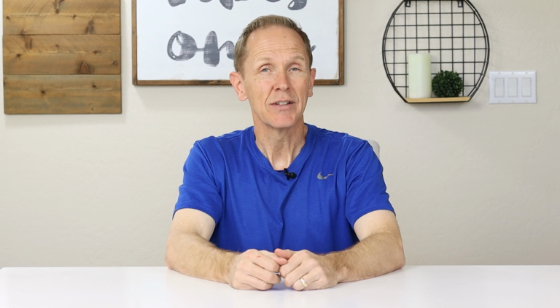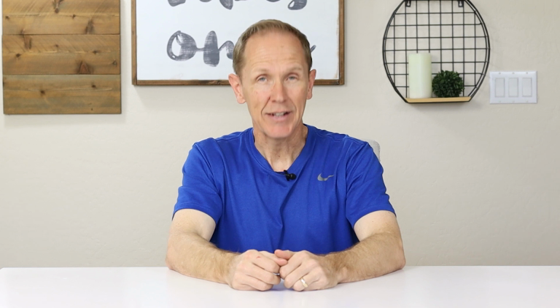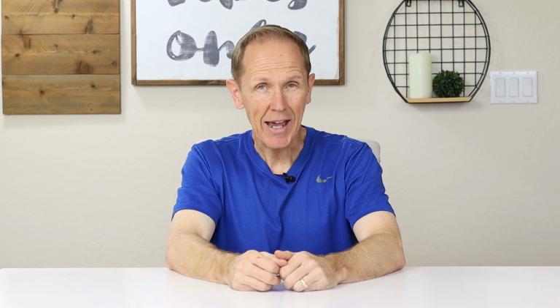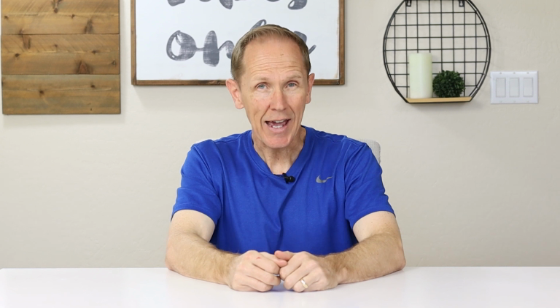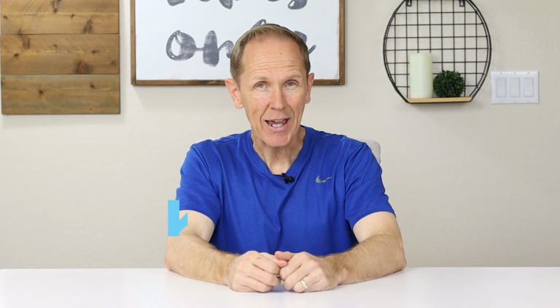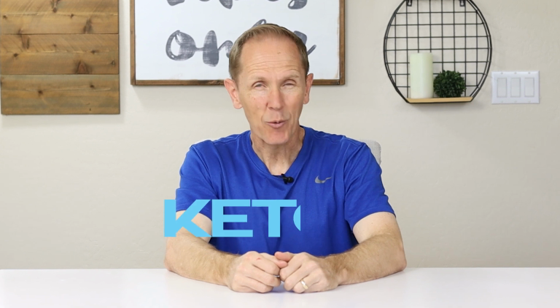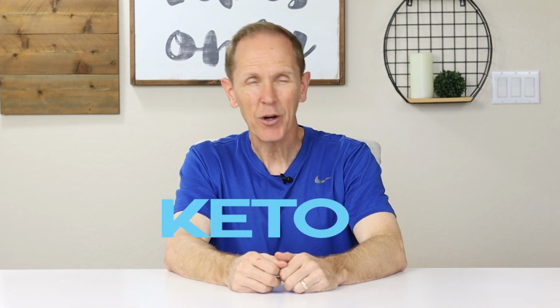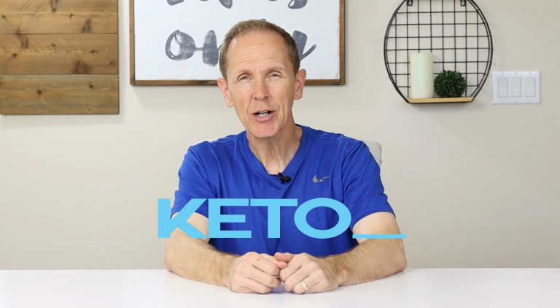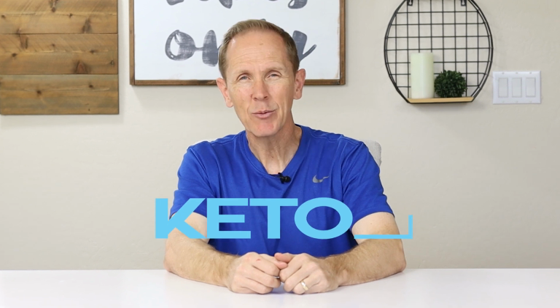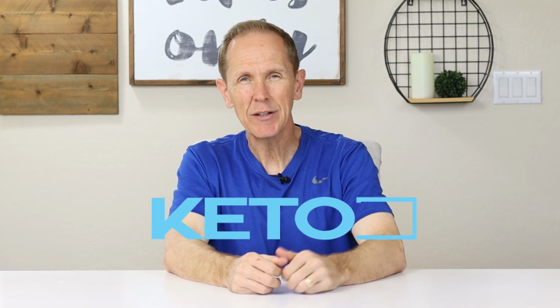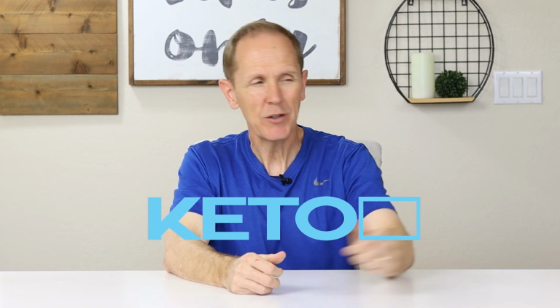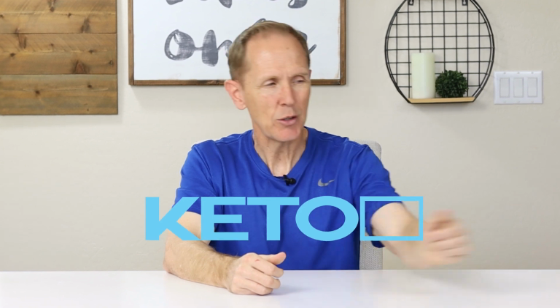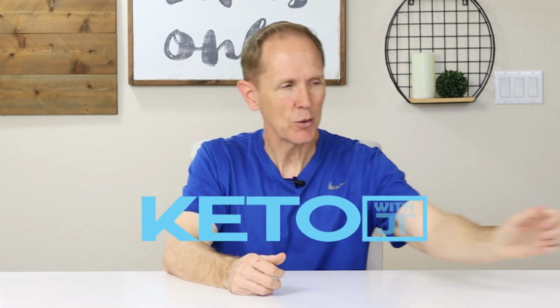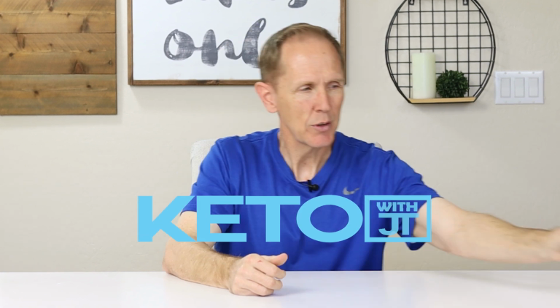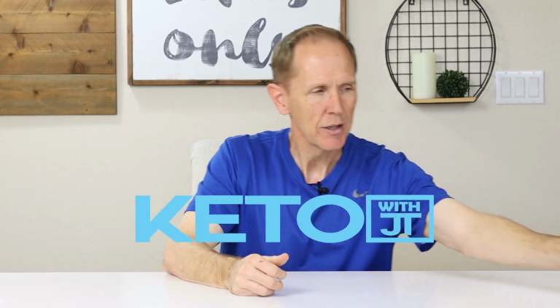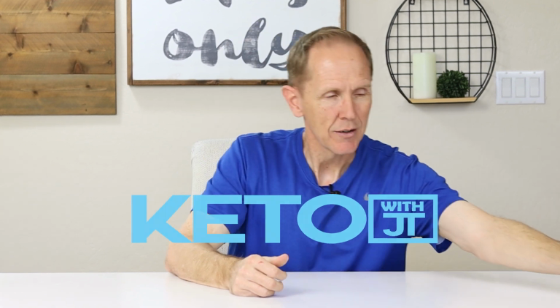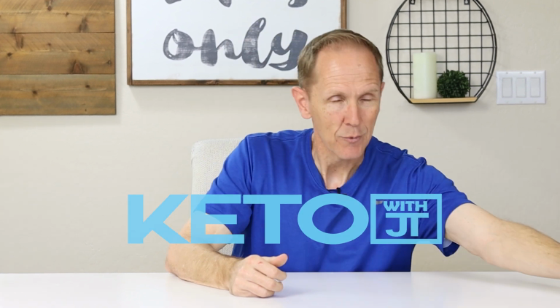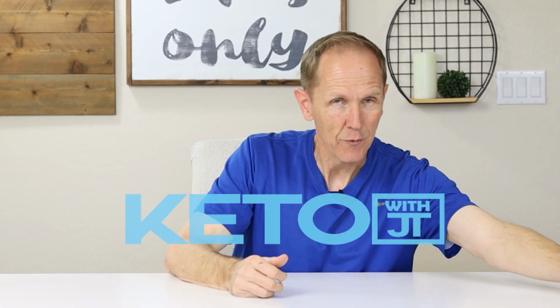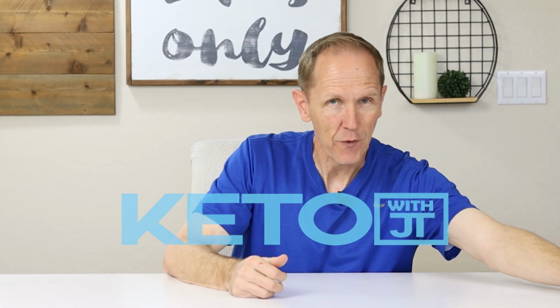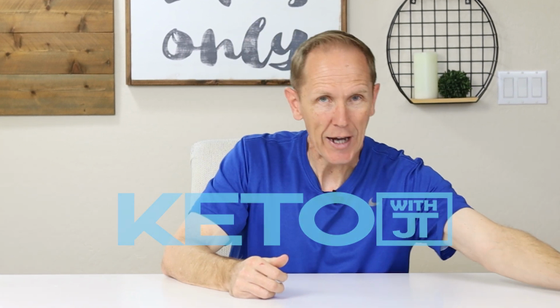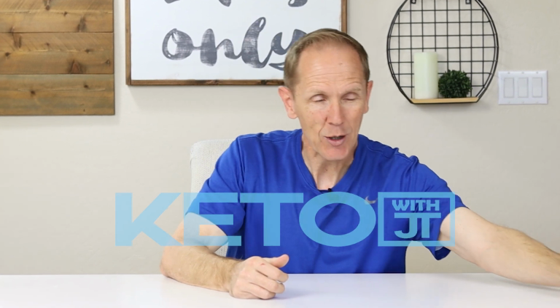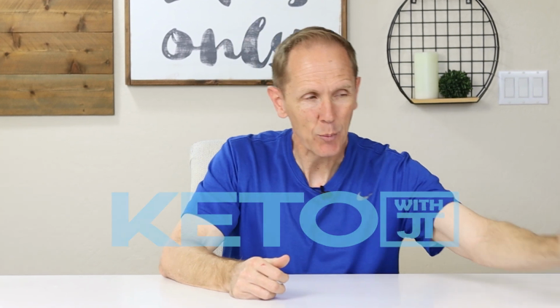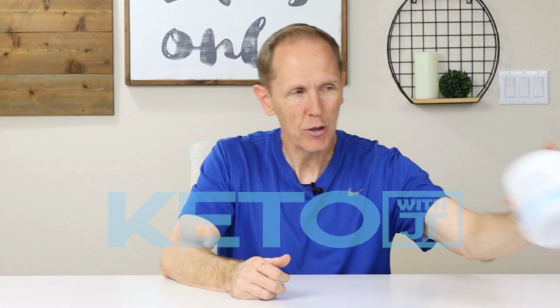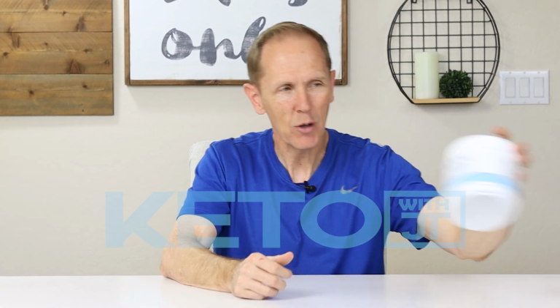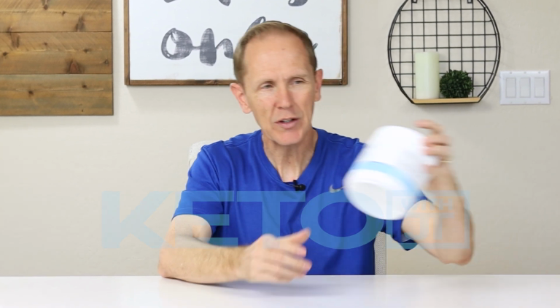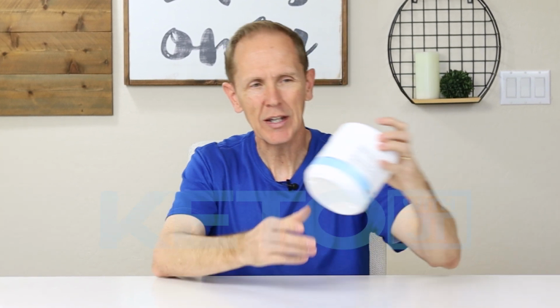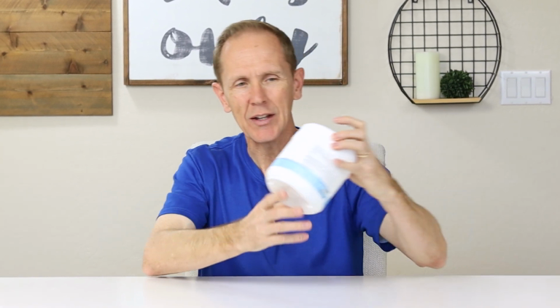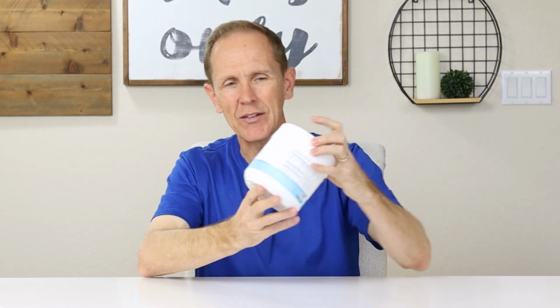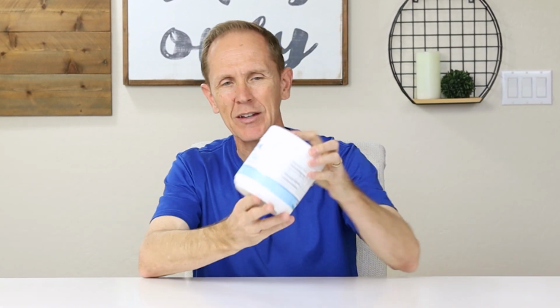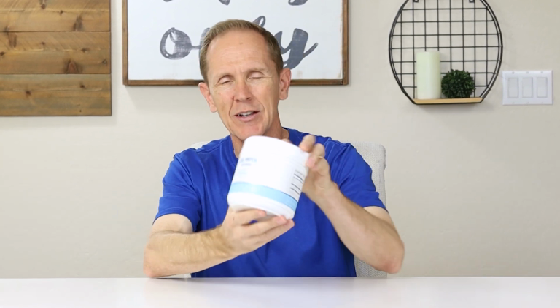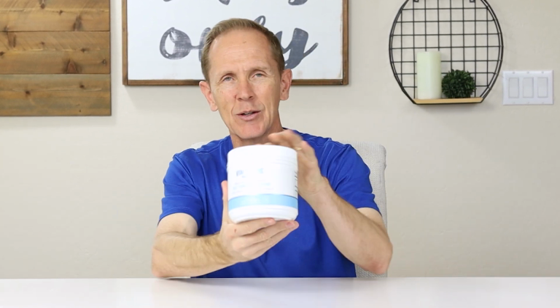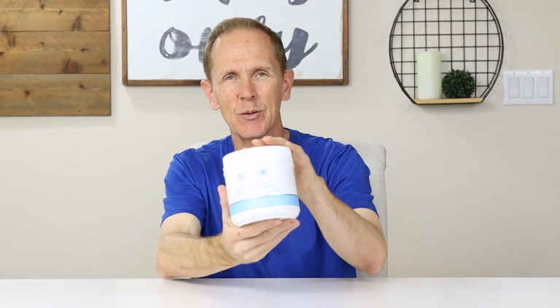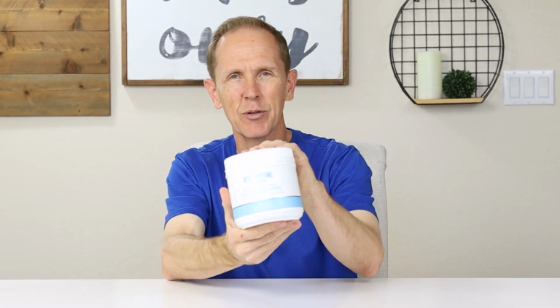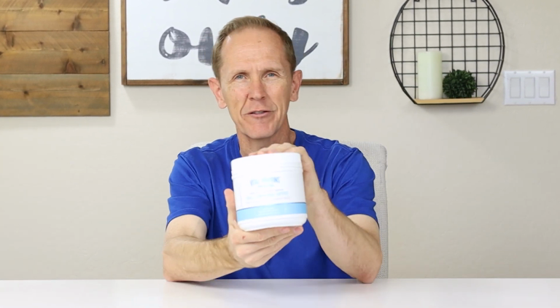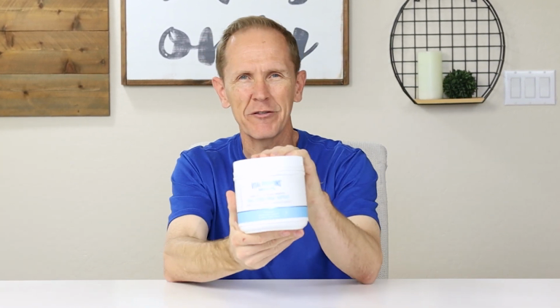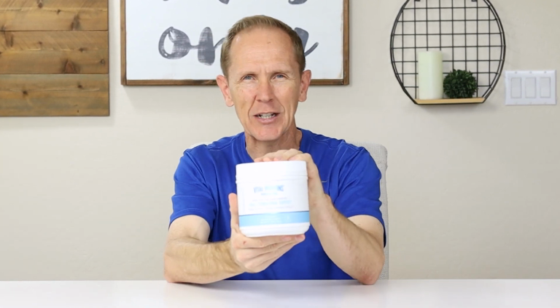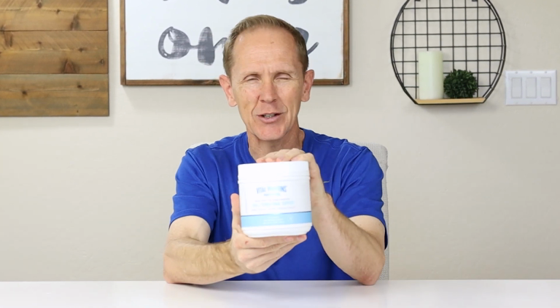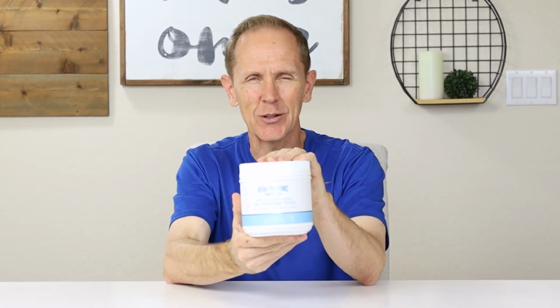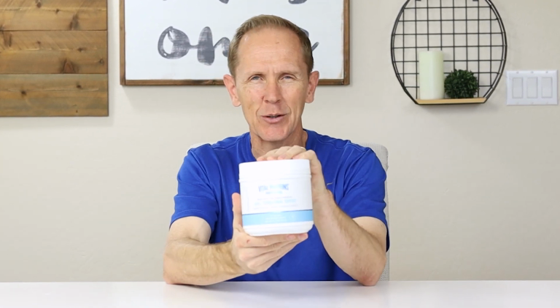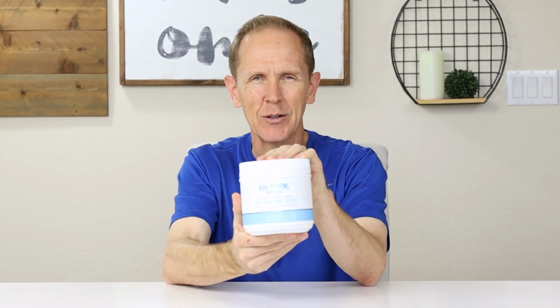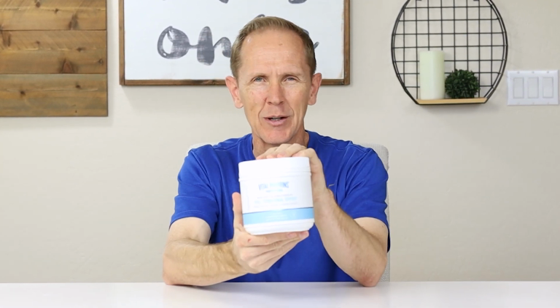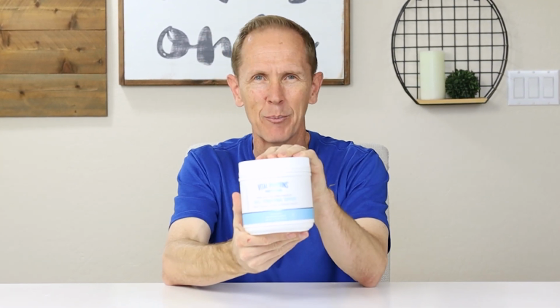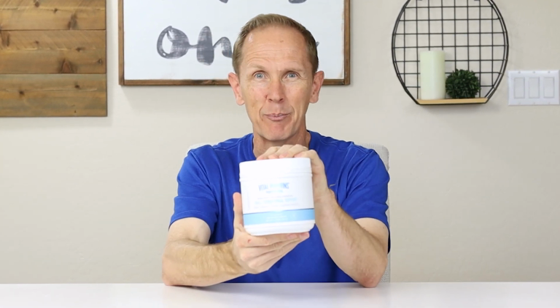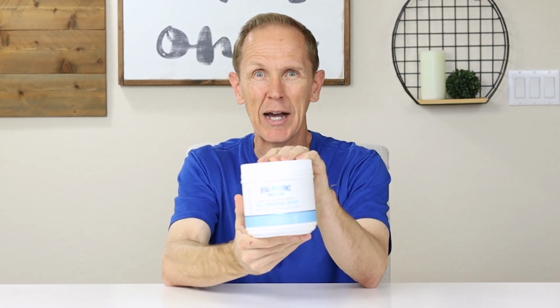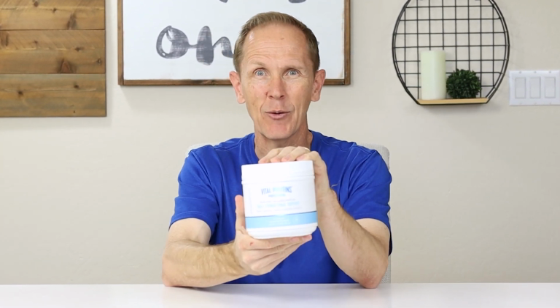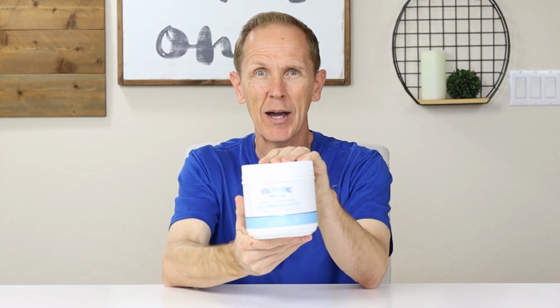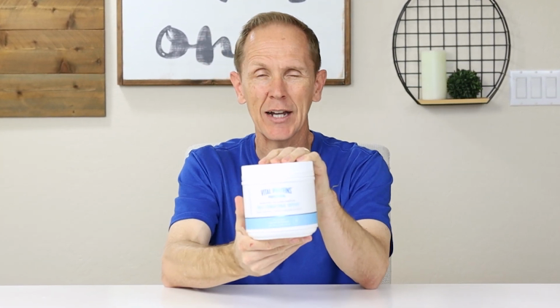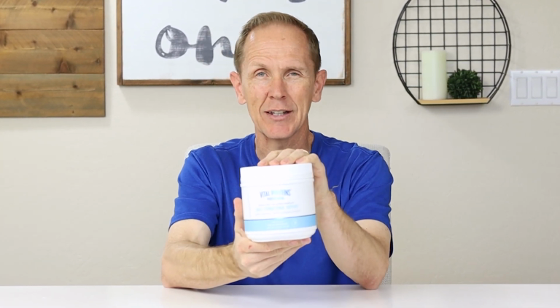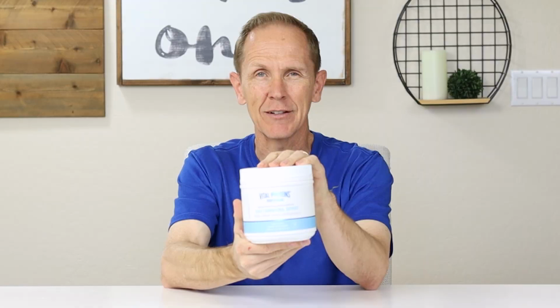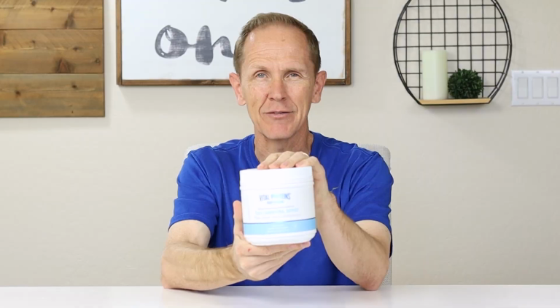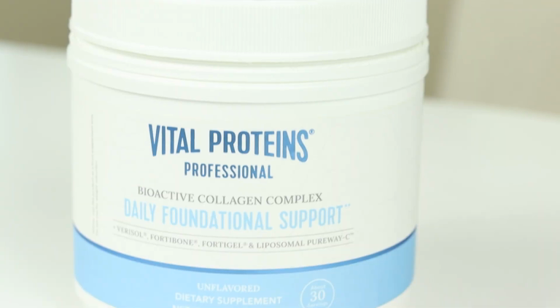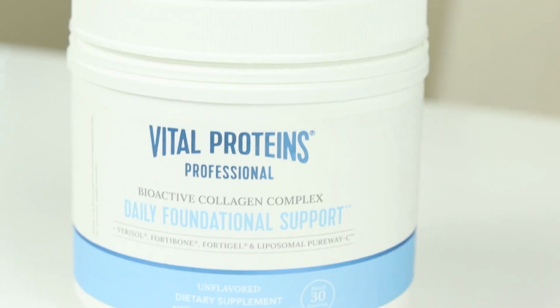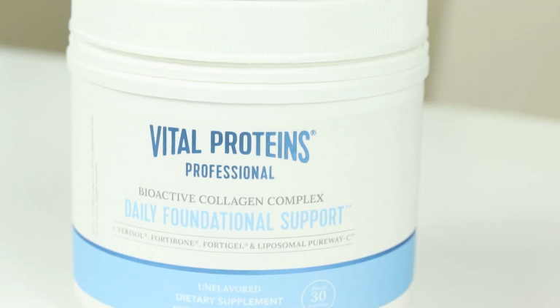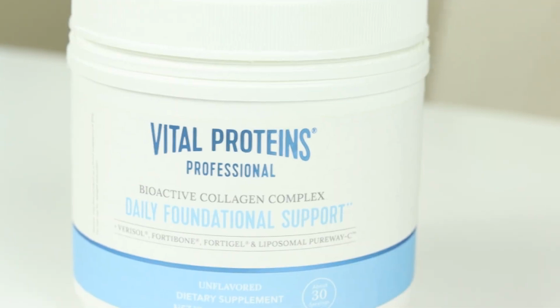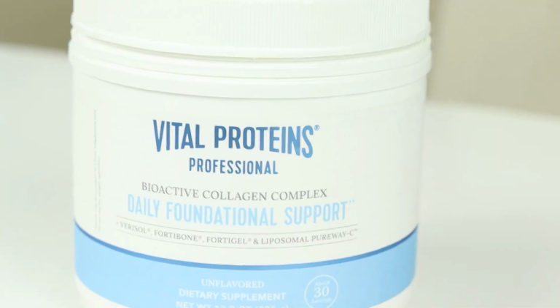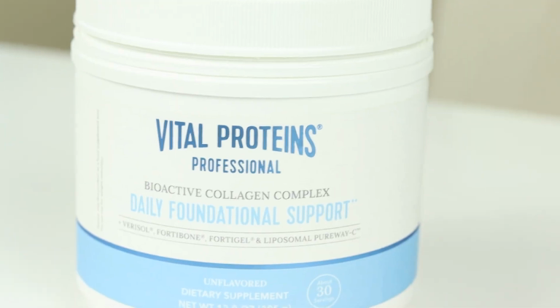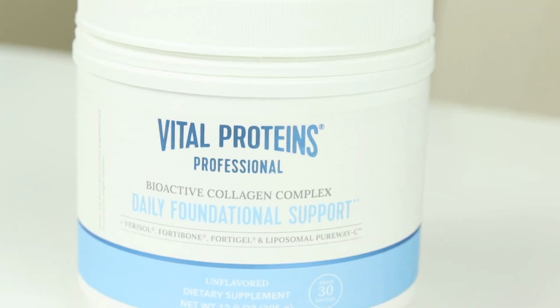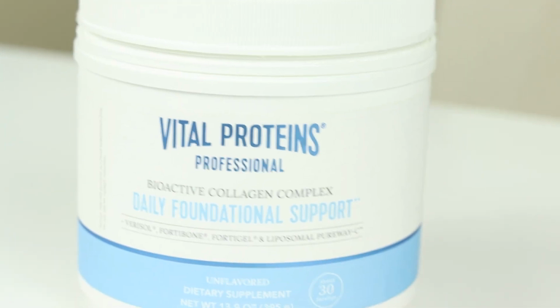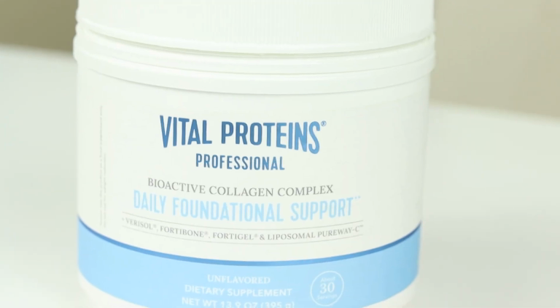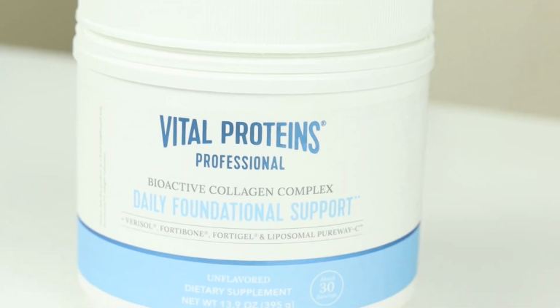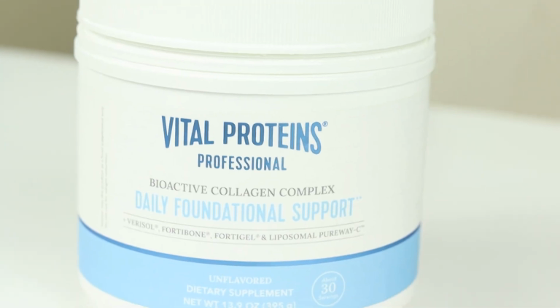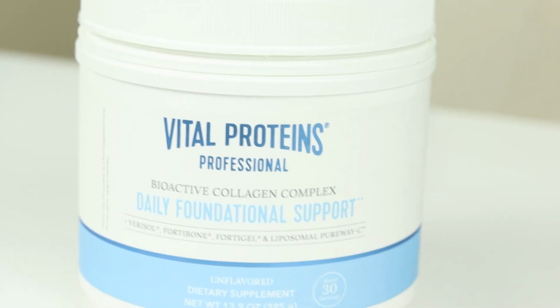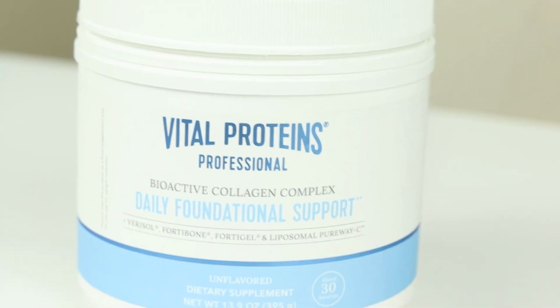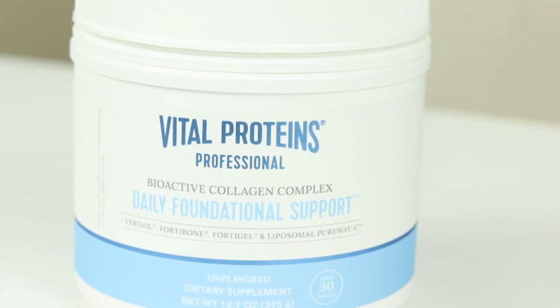Today we're gonna review Vital Proteins Professional Bioactive Collagen Complex.